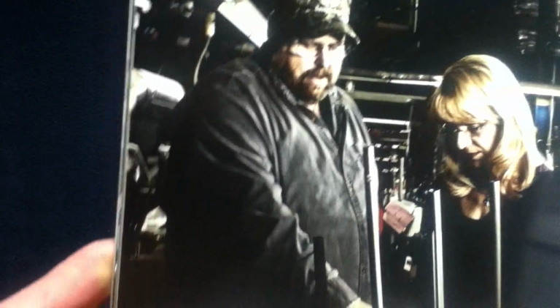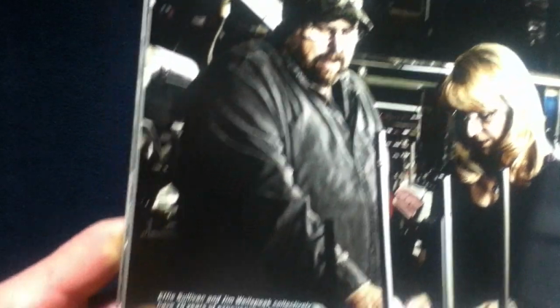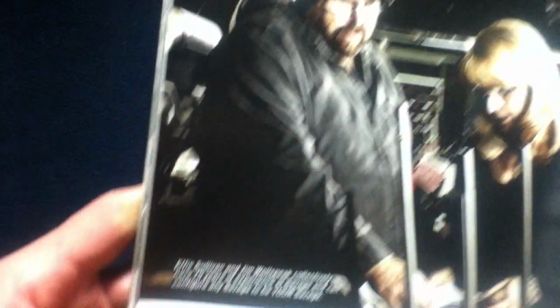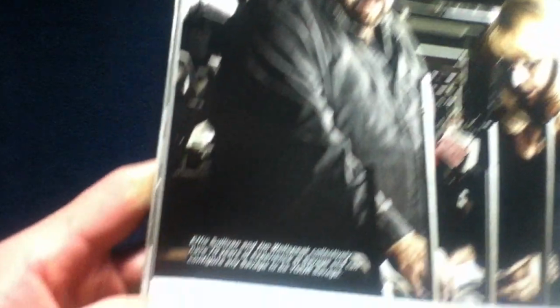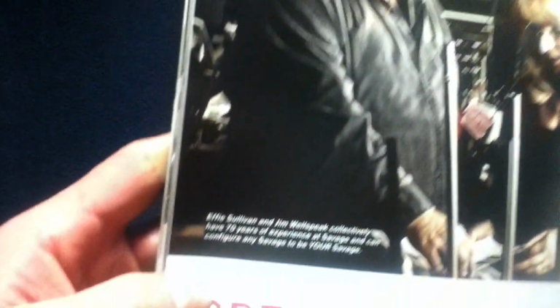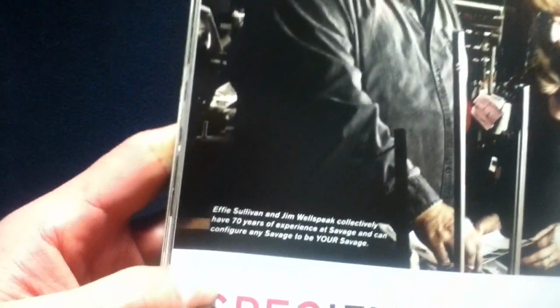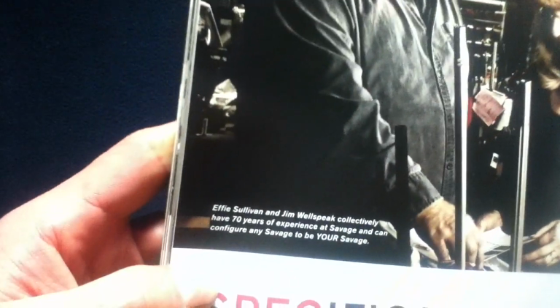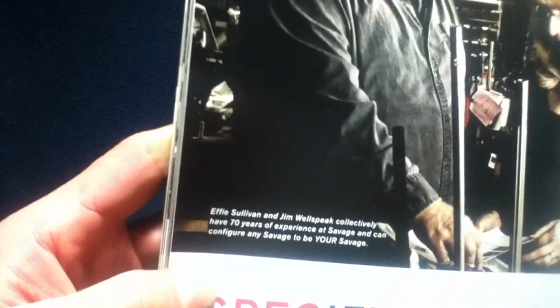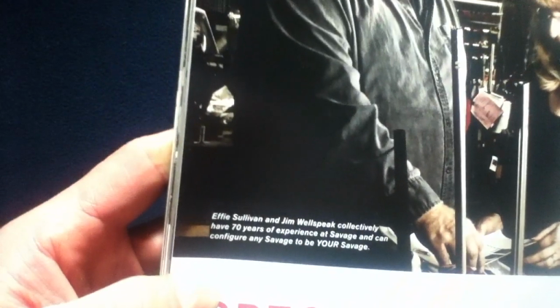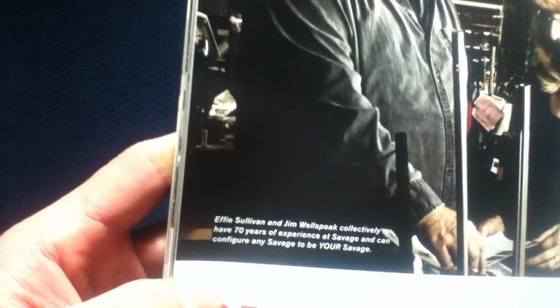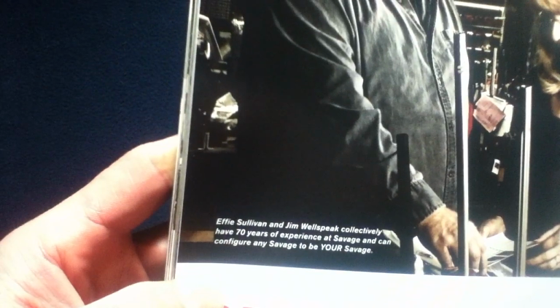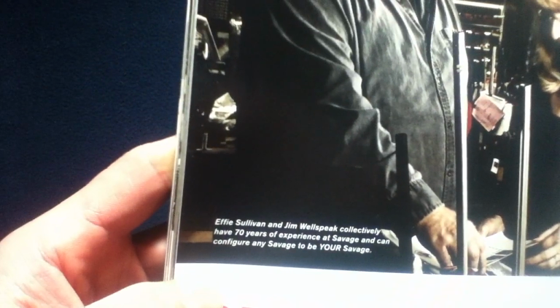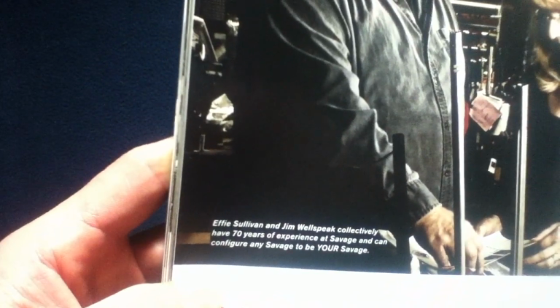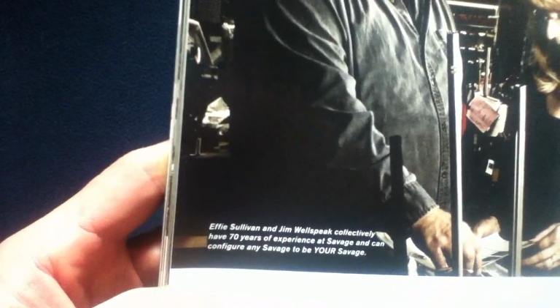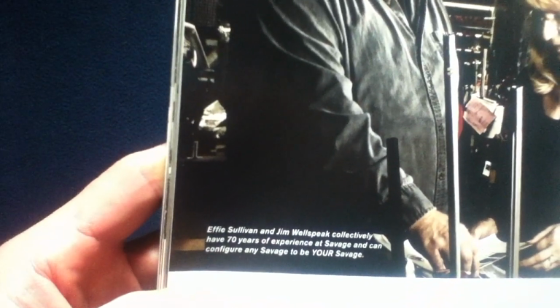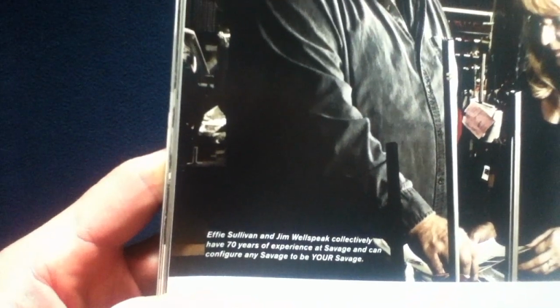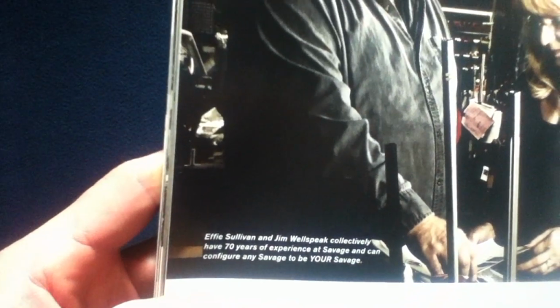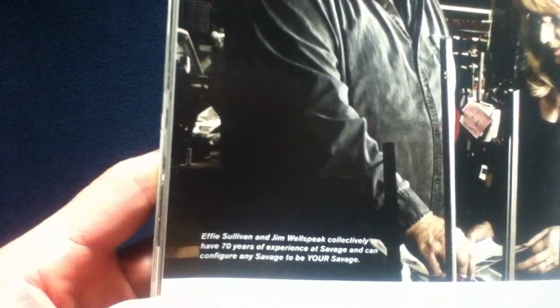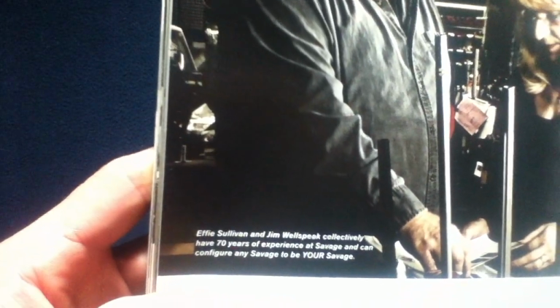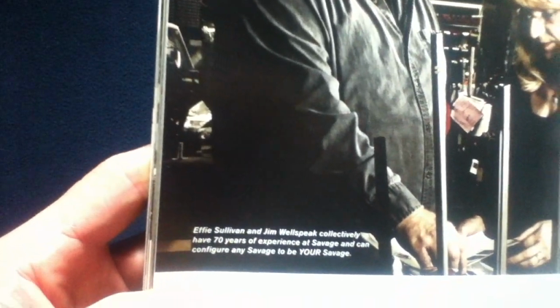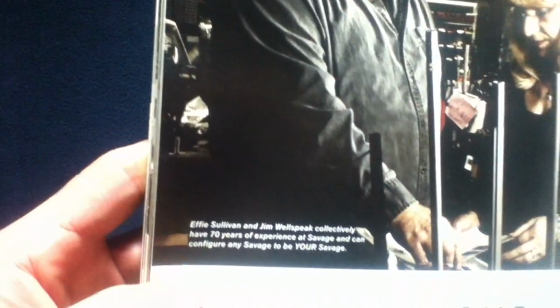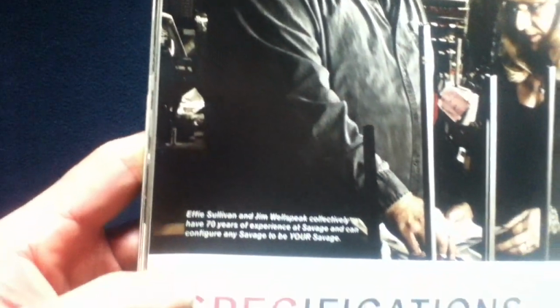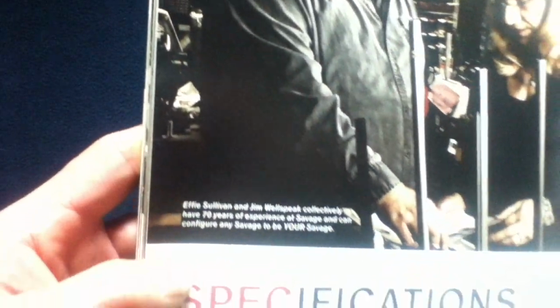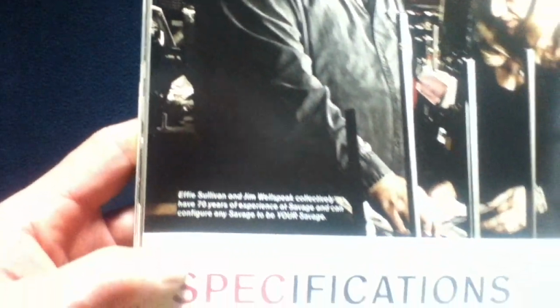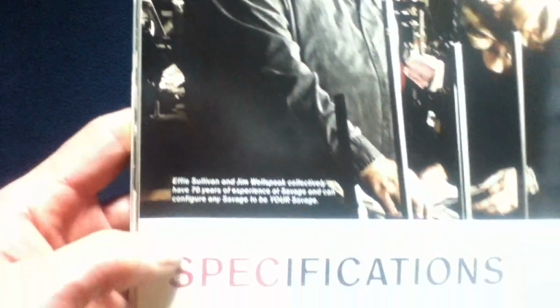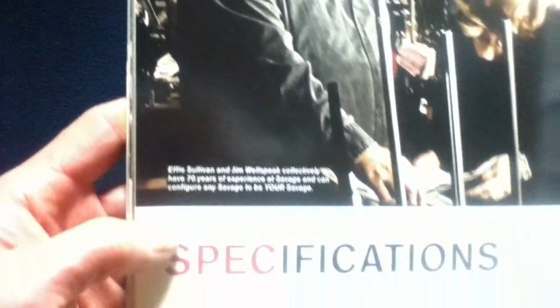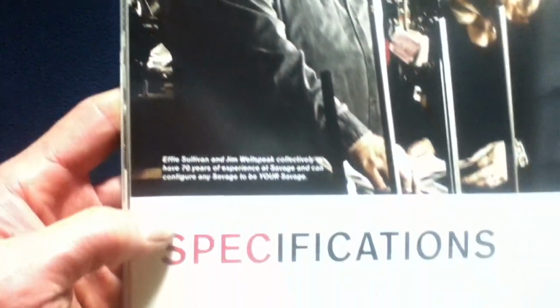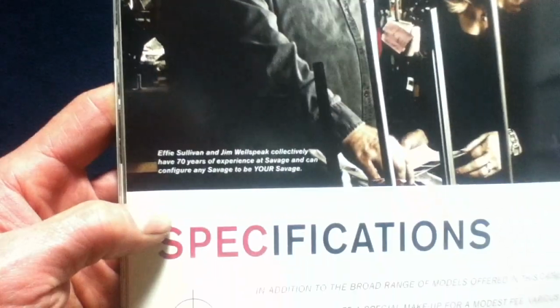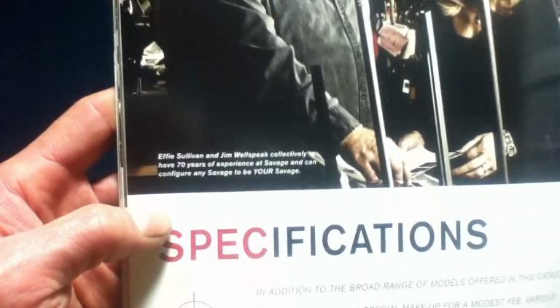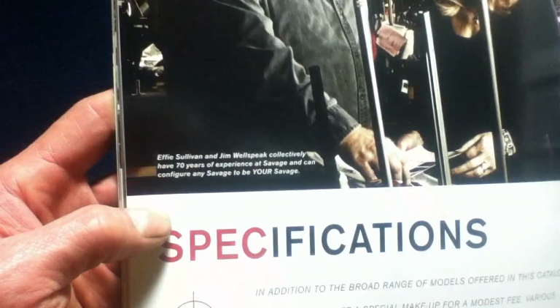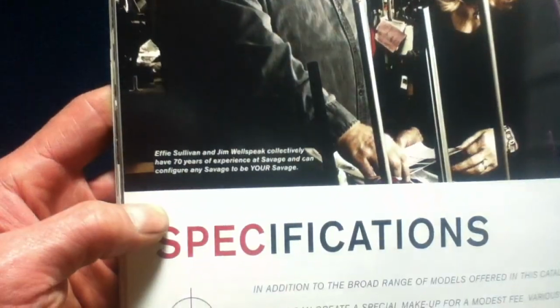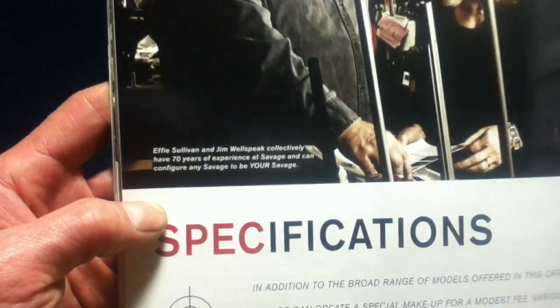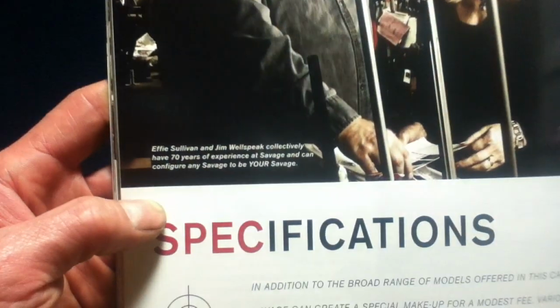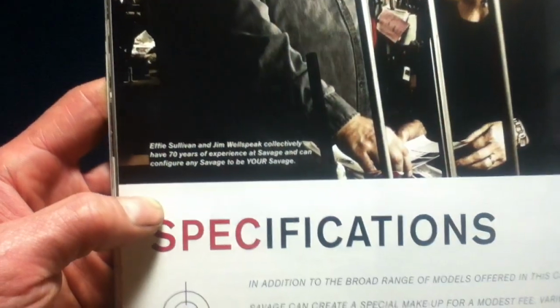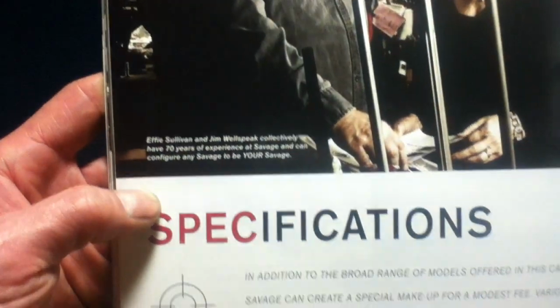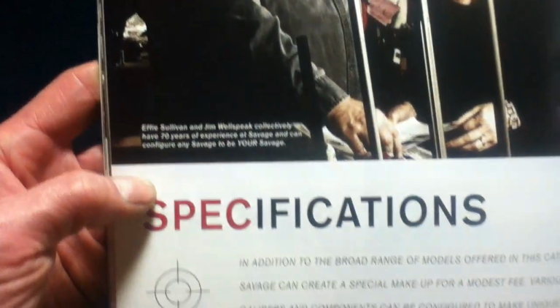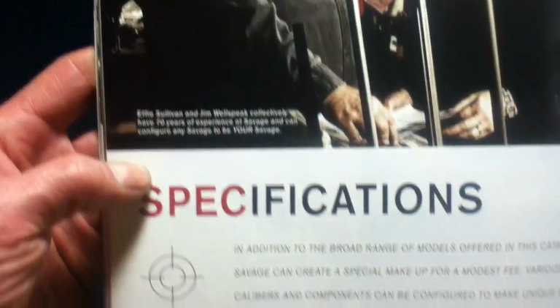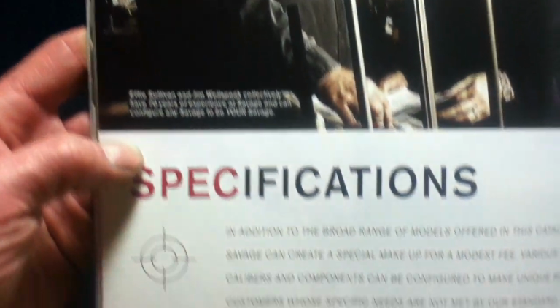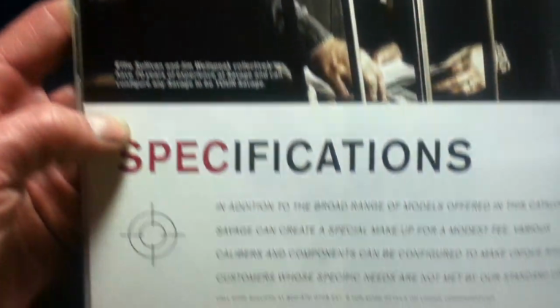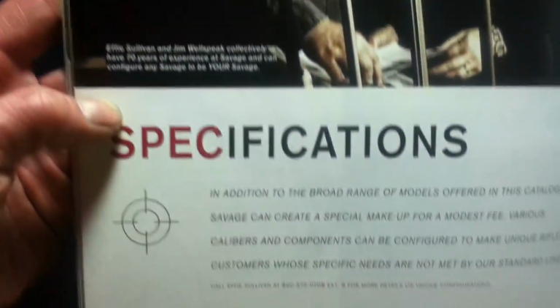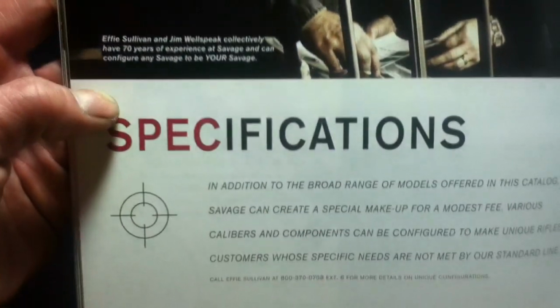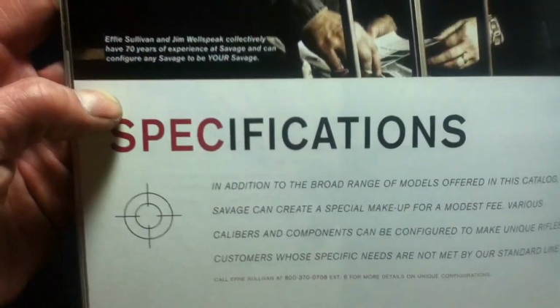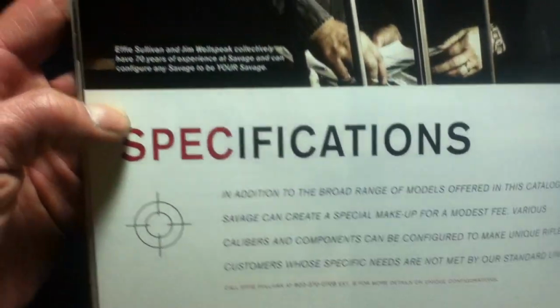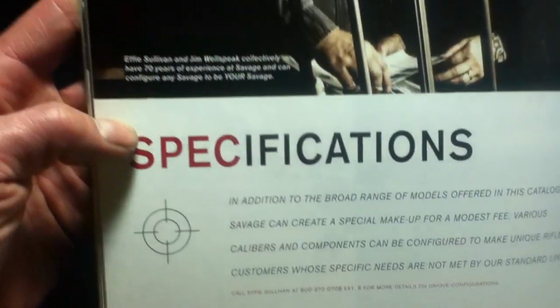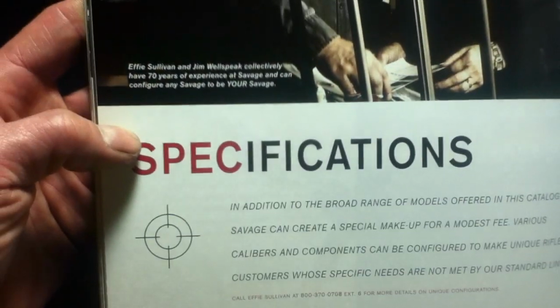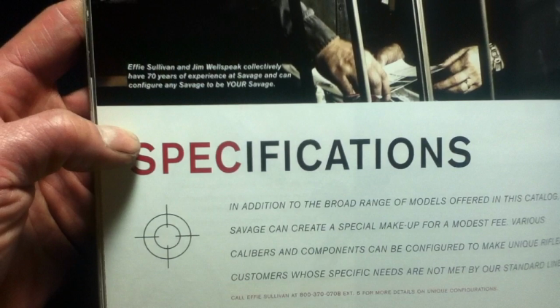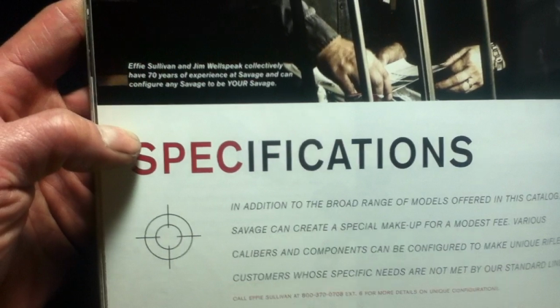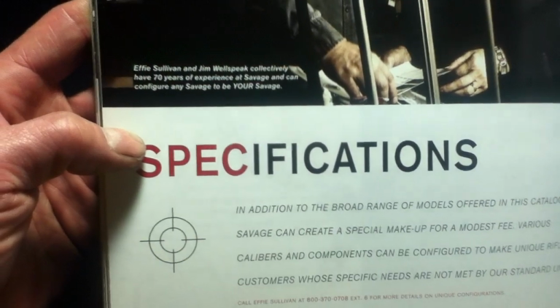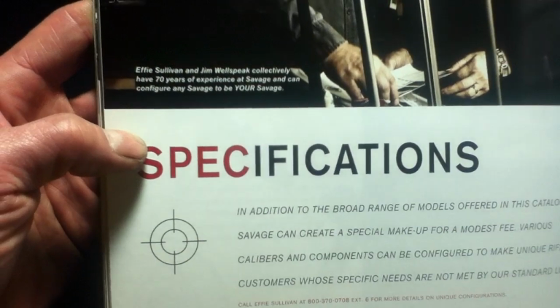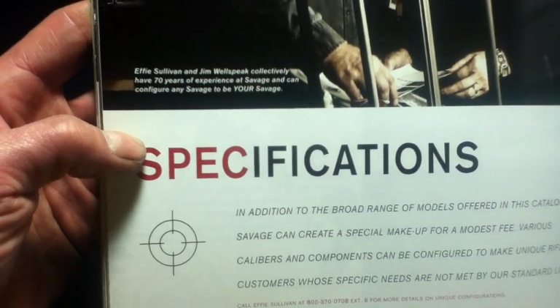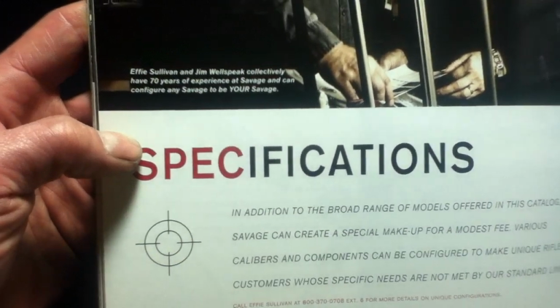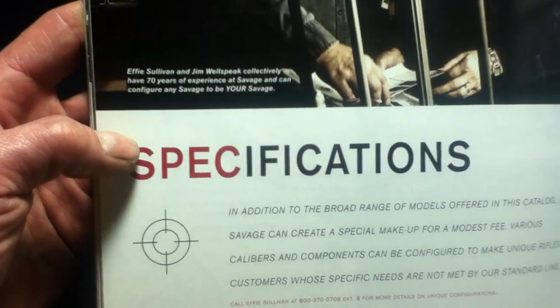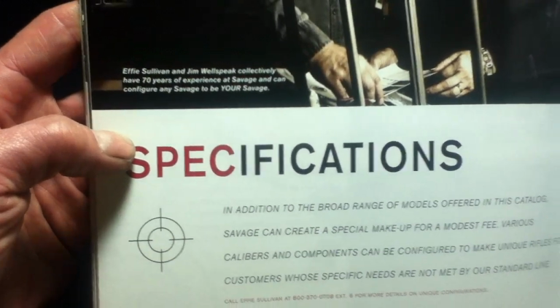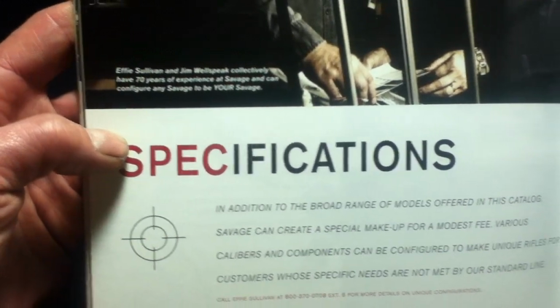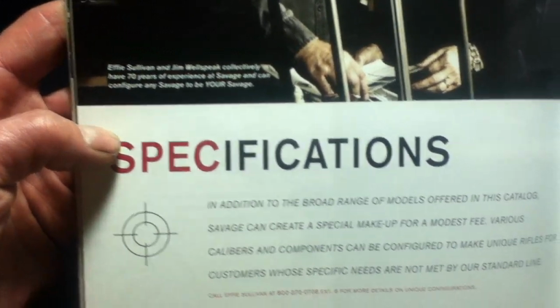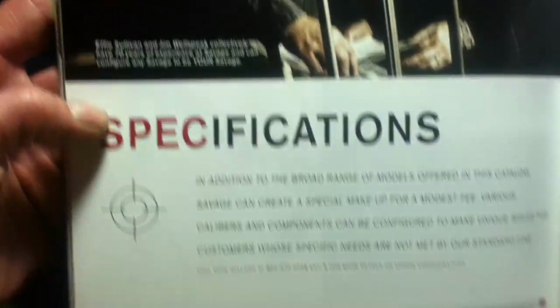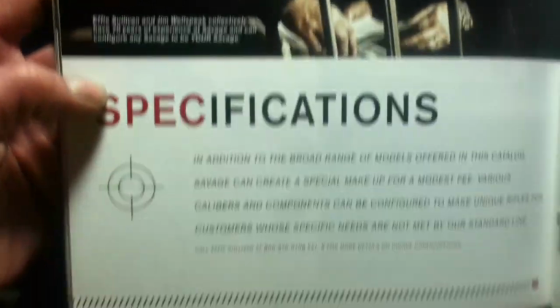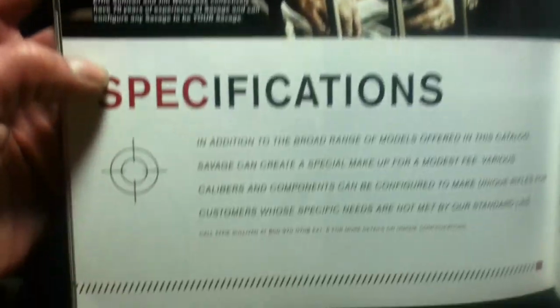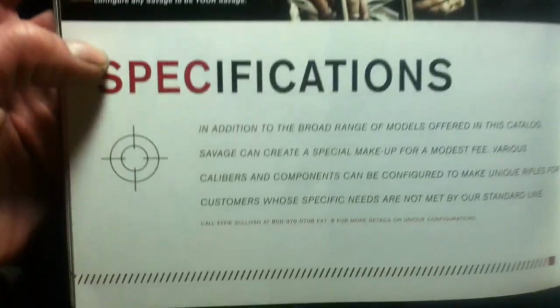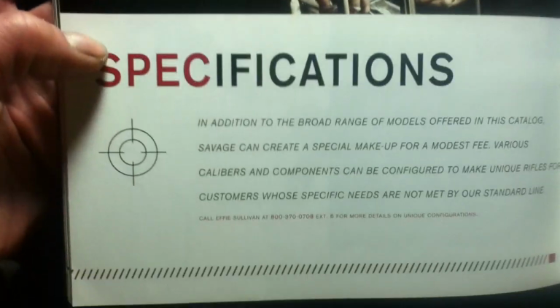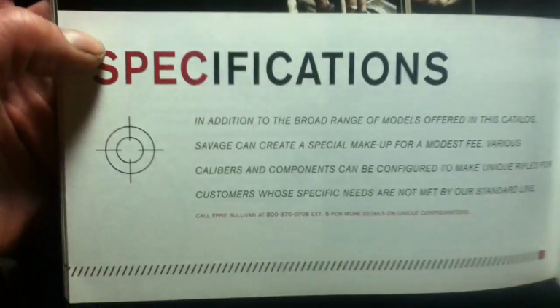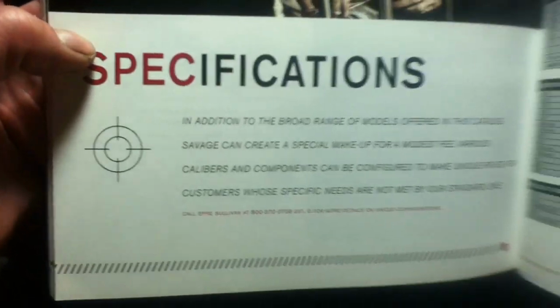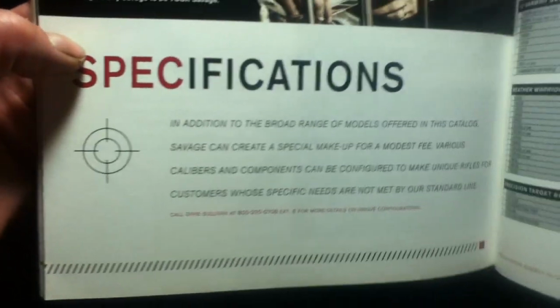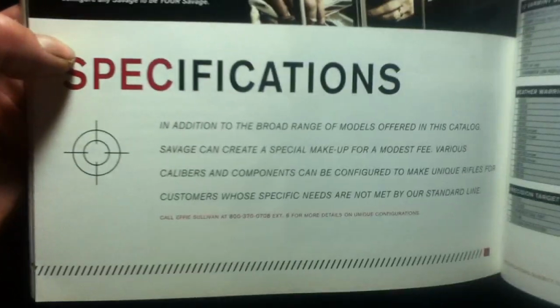Effie Sullivan and Jim Wells are featured, who collectively have 70 years of experience.